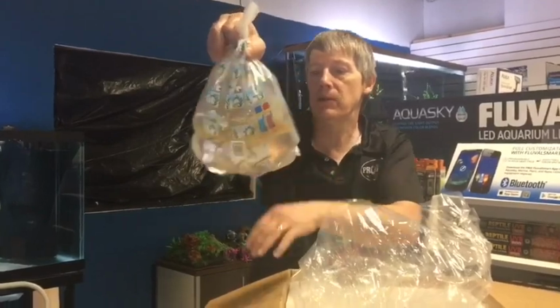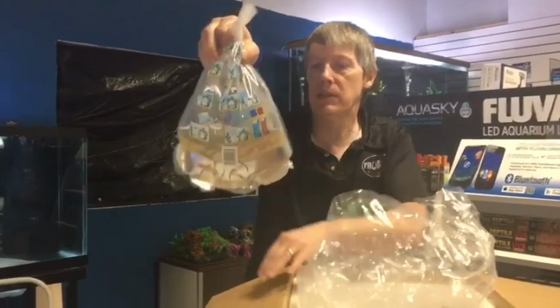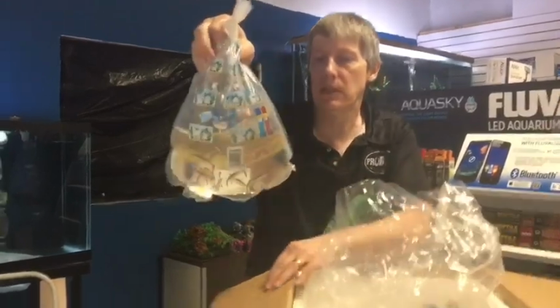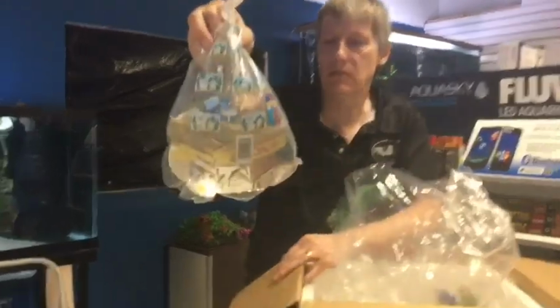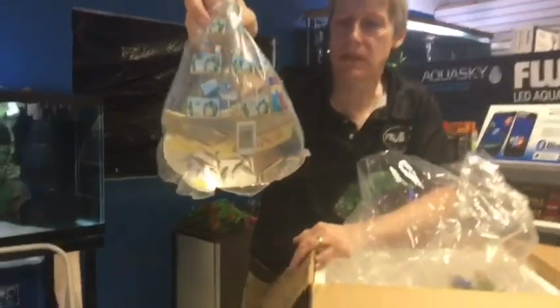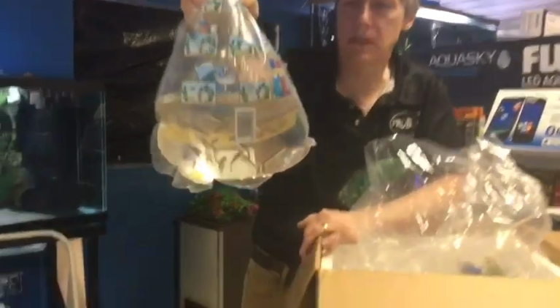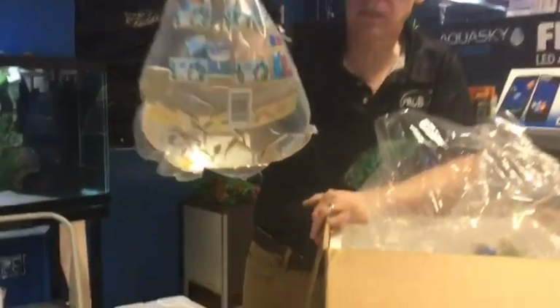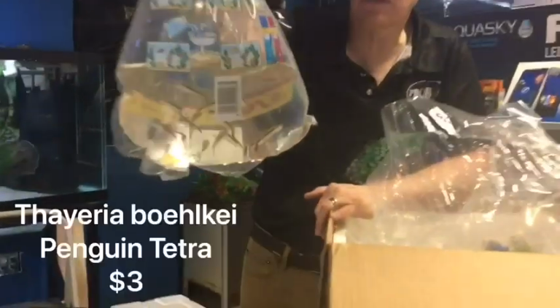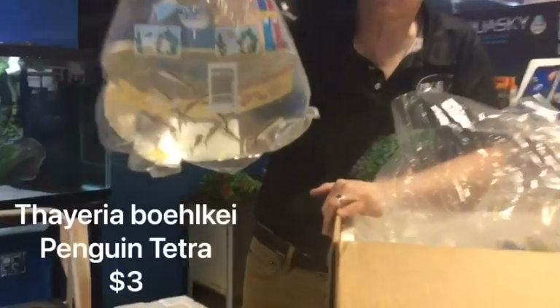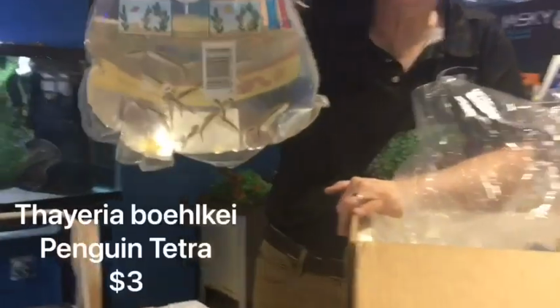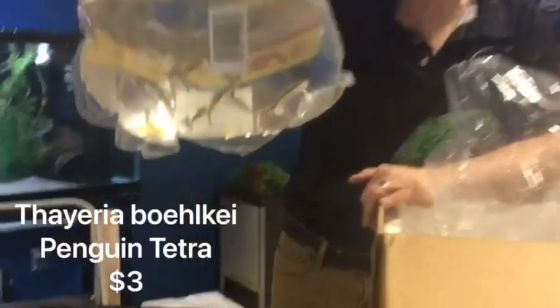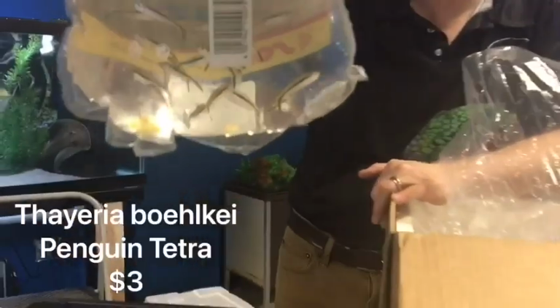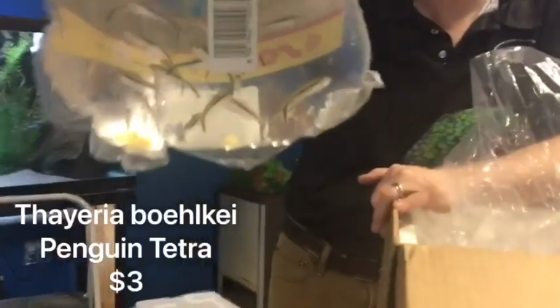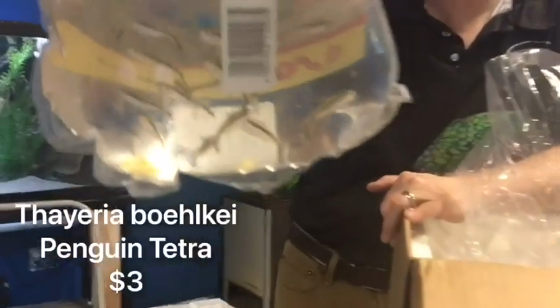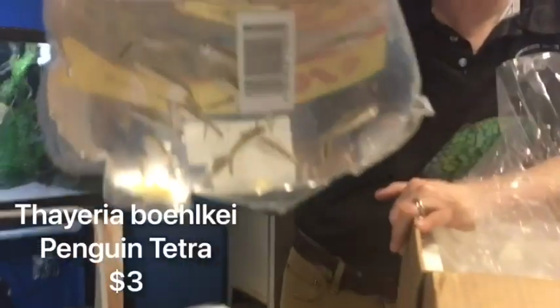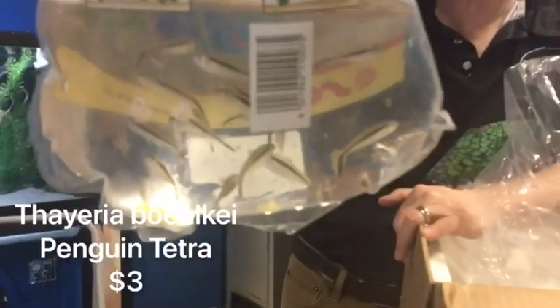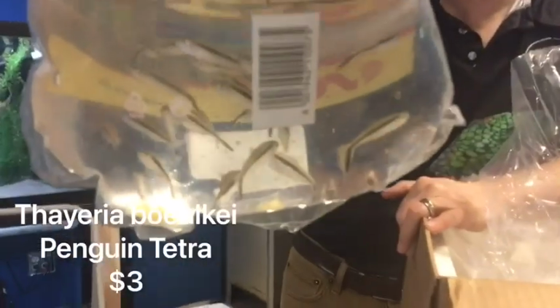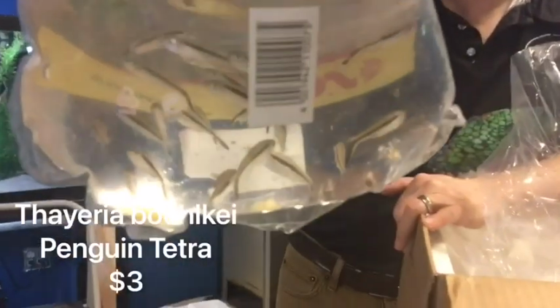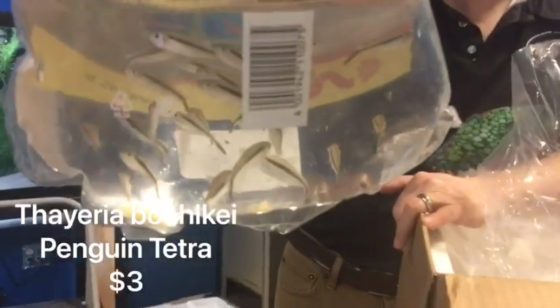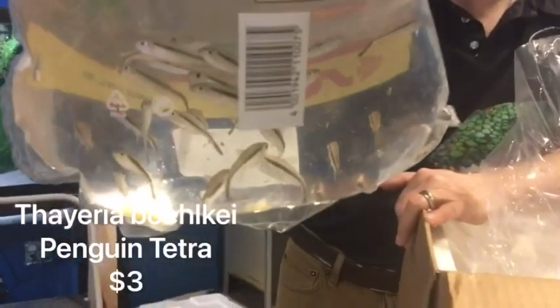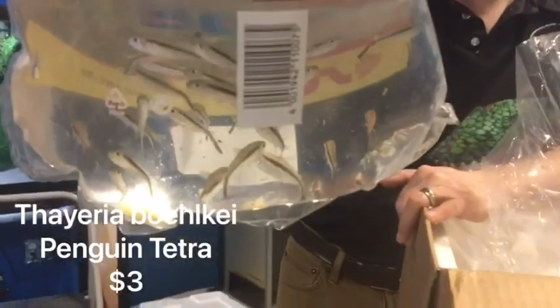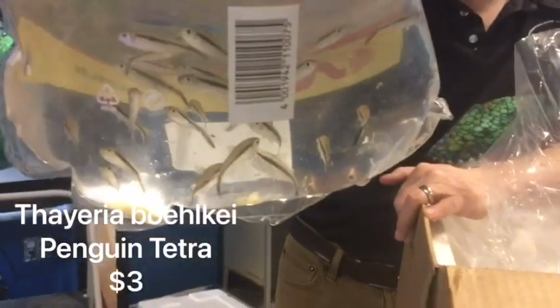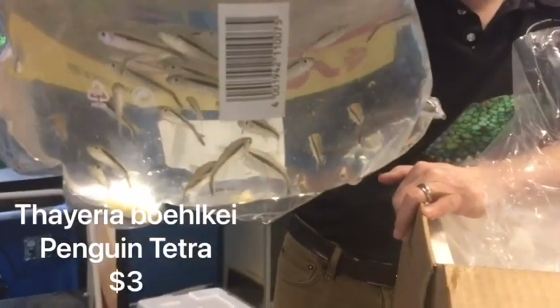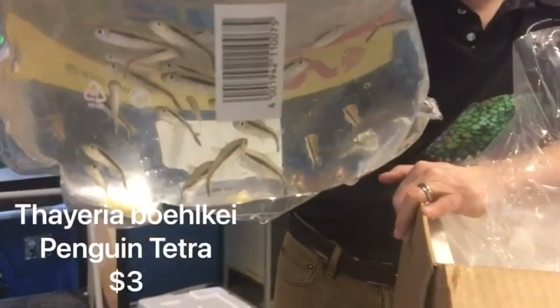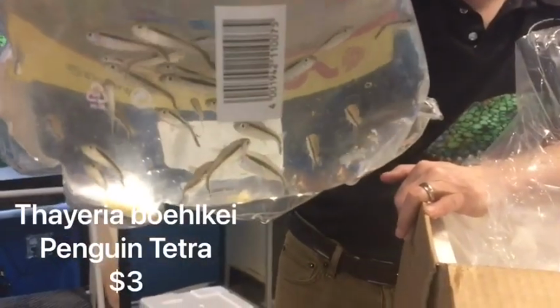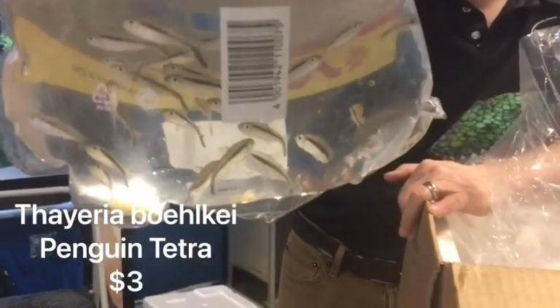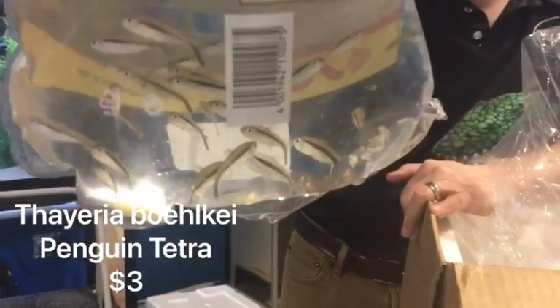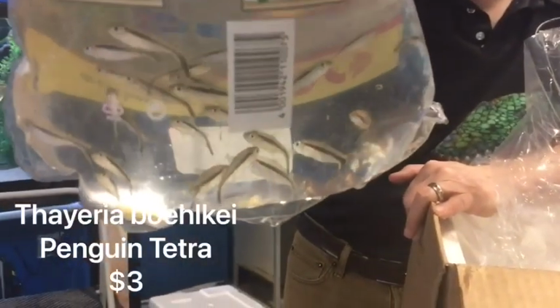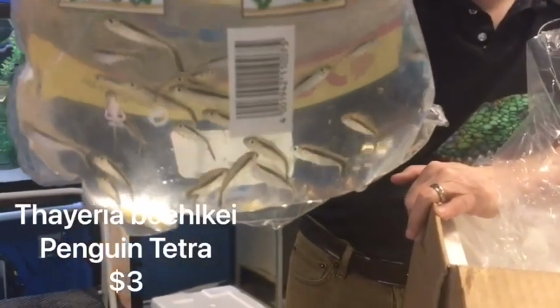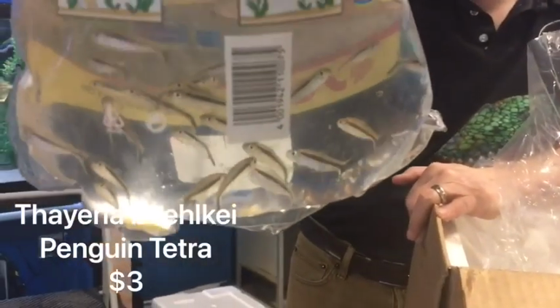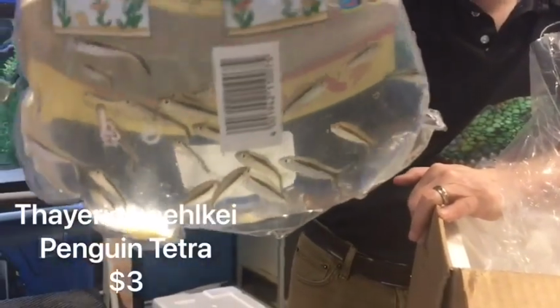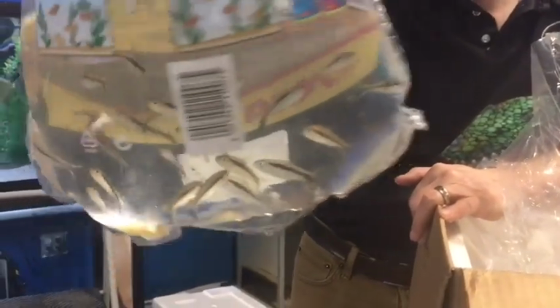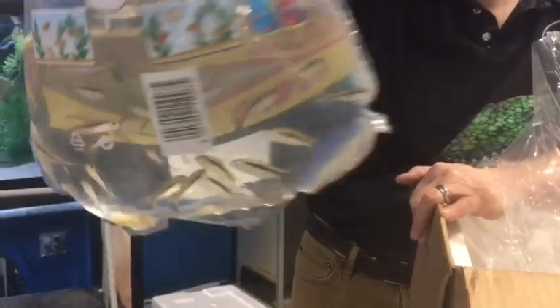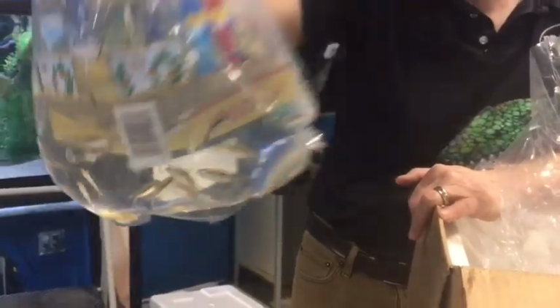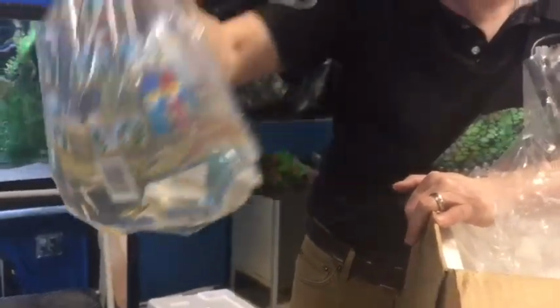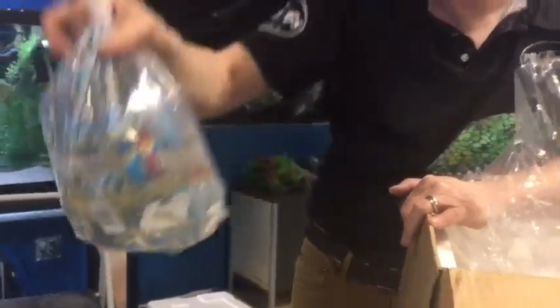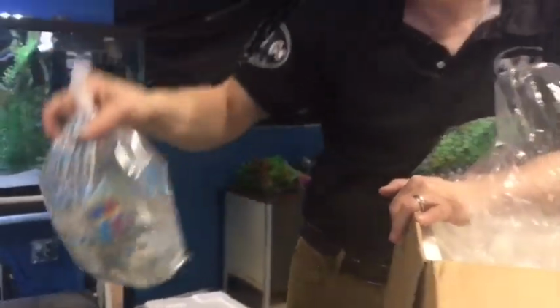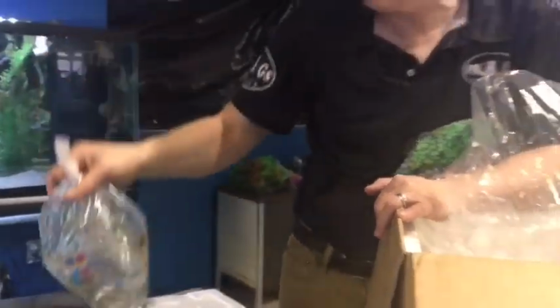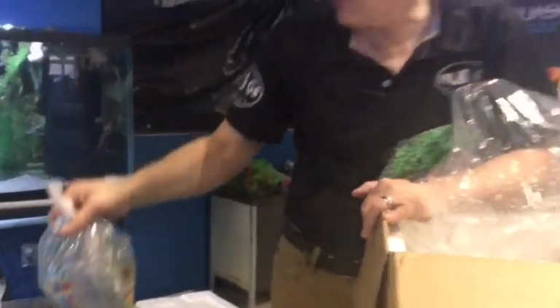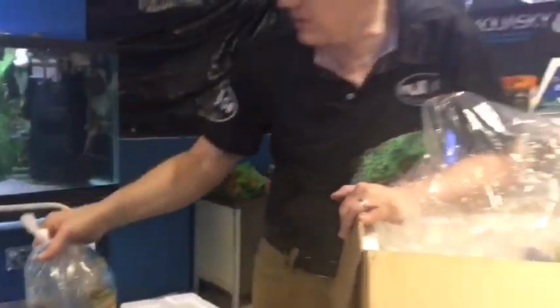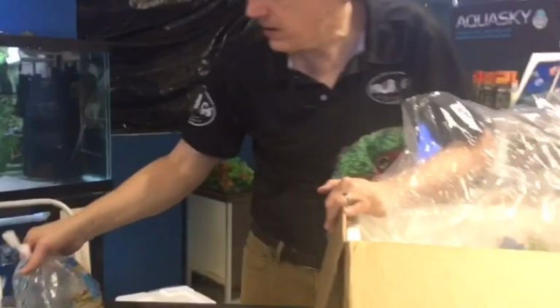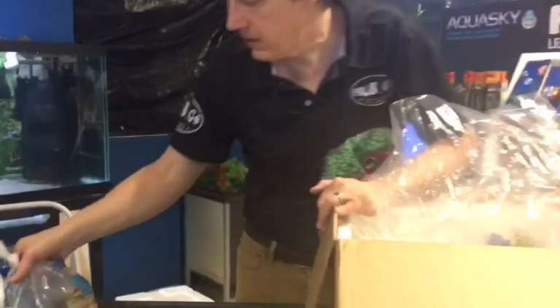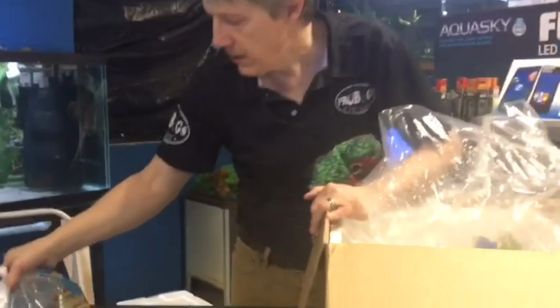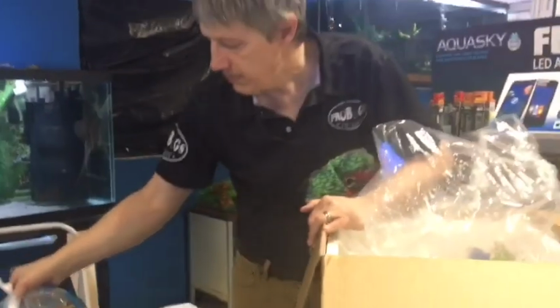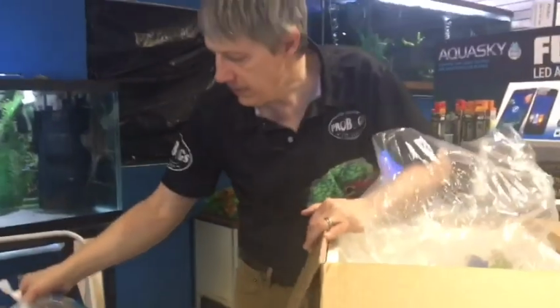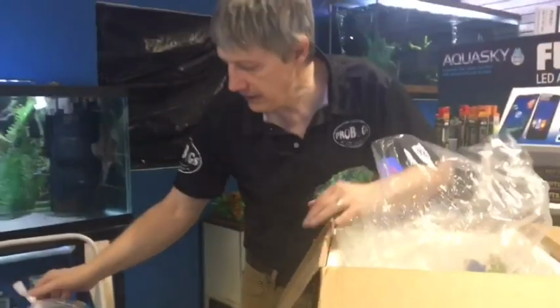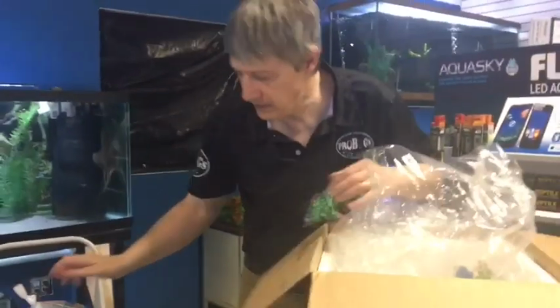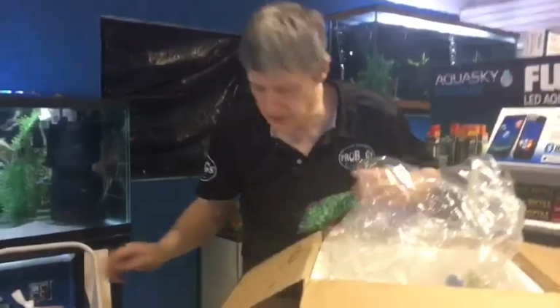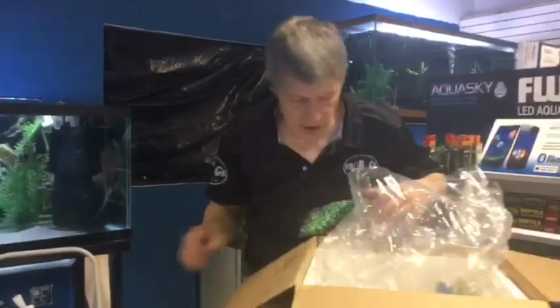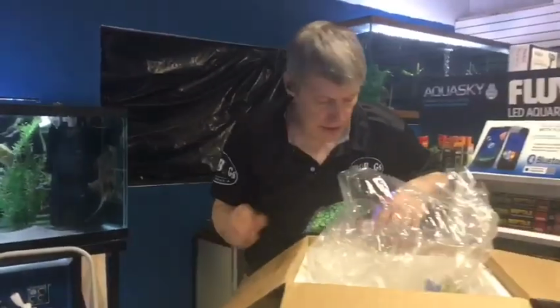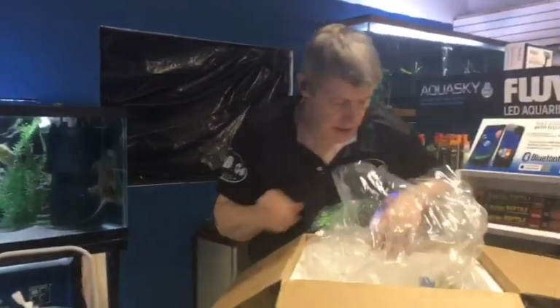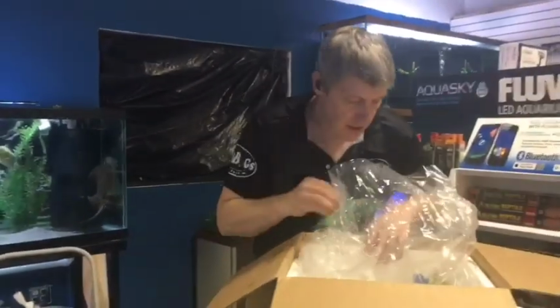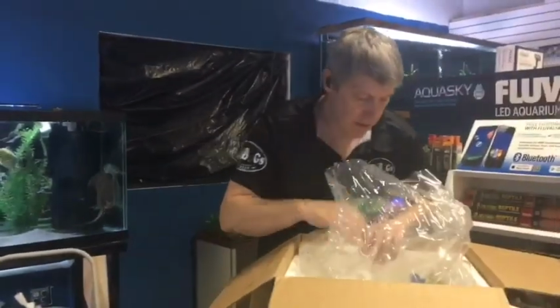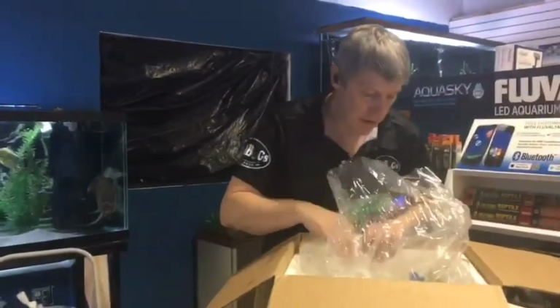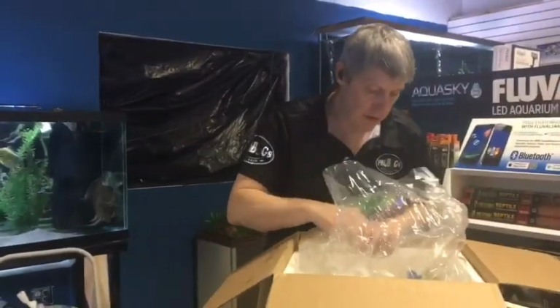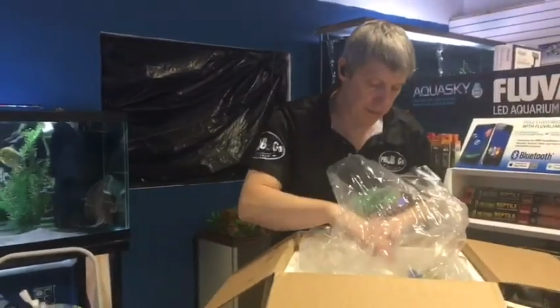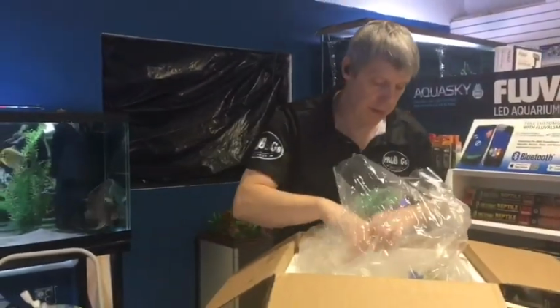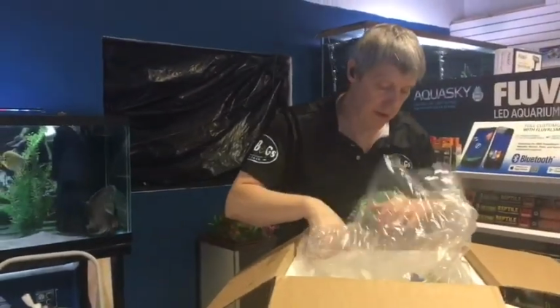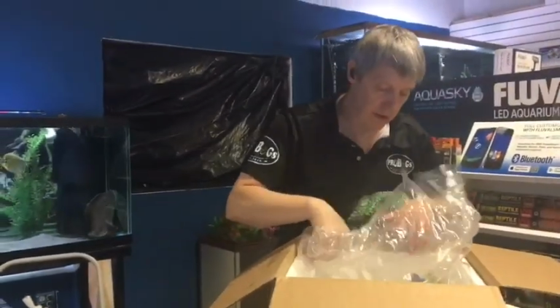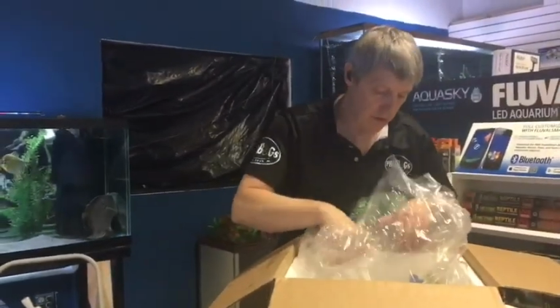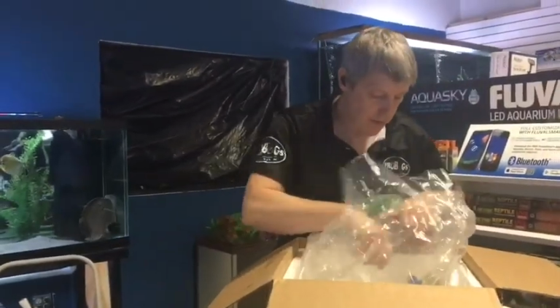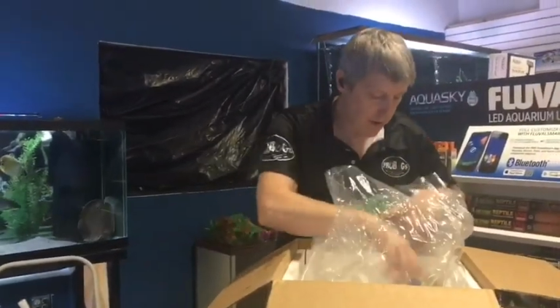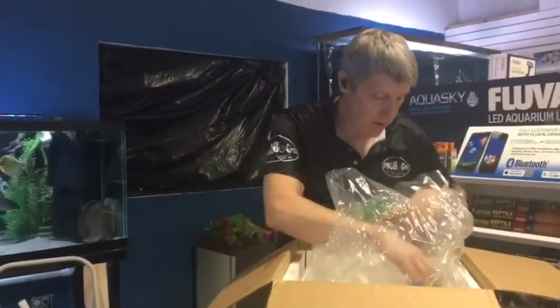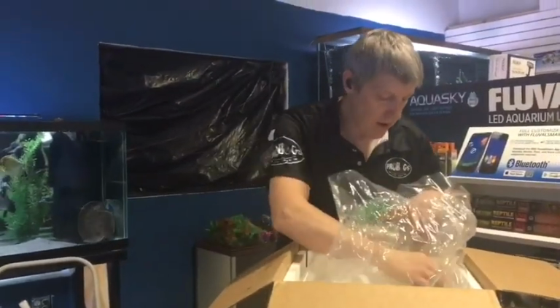Penguin Tetras — these are a tetra we get in occasionally. They can be a little on the nippy side. For your mildly chasing nippy group, they can do very well.